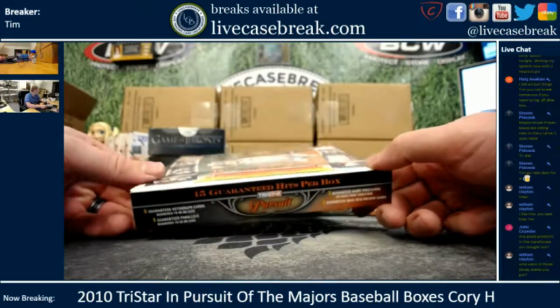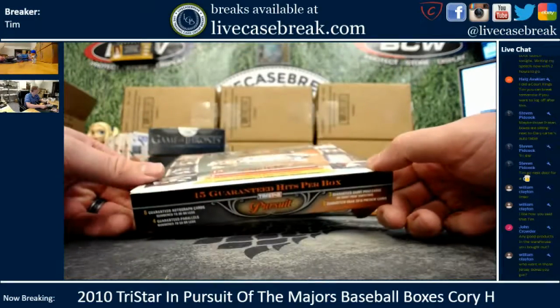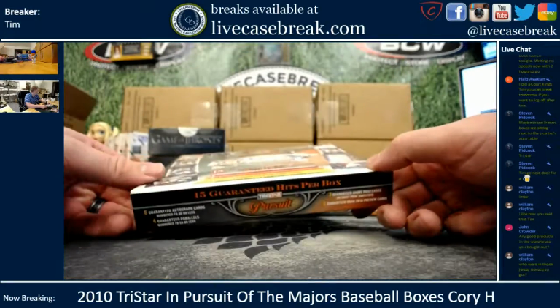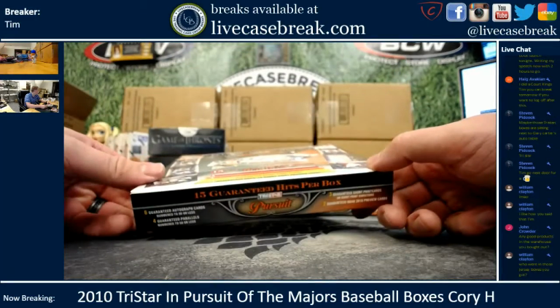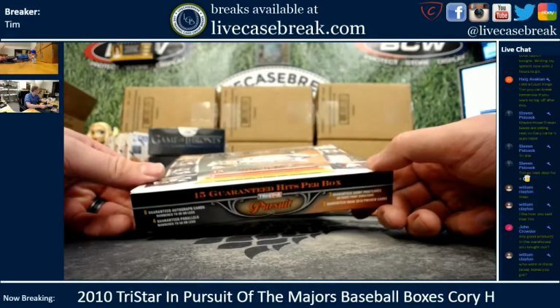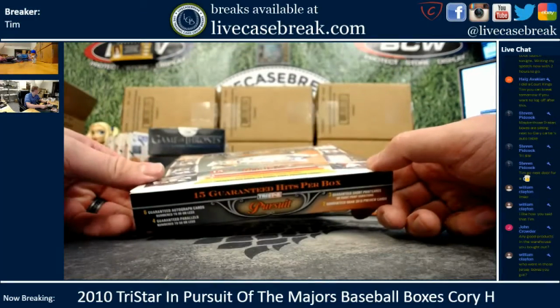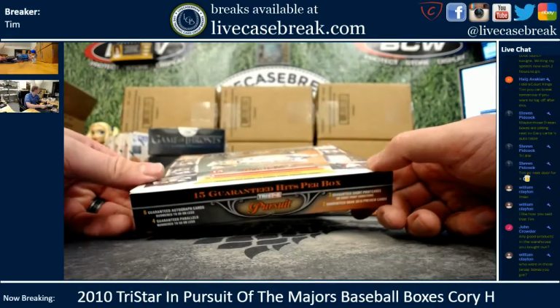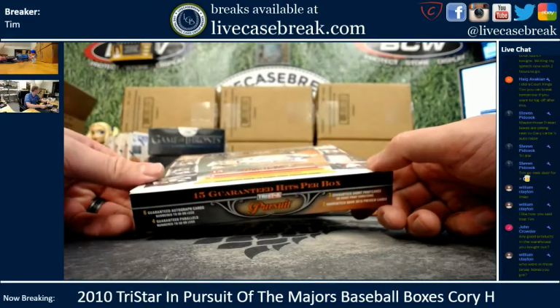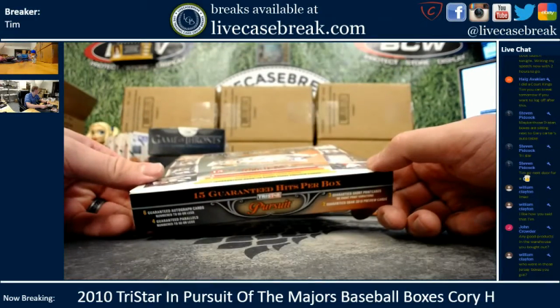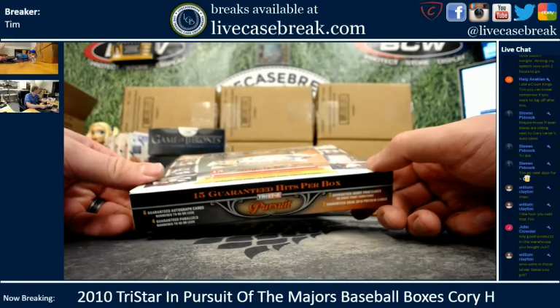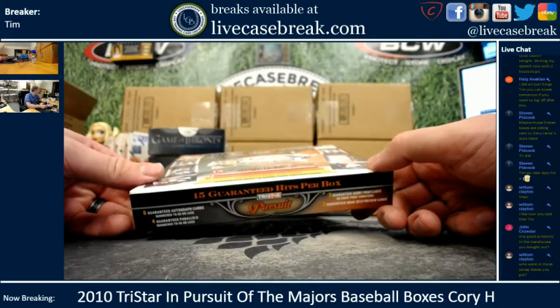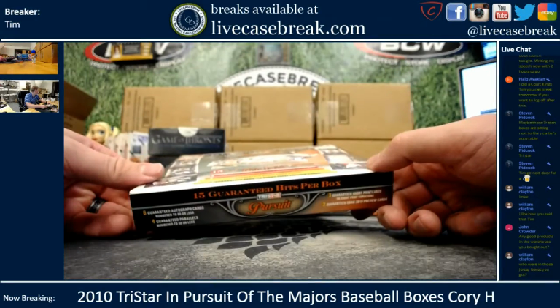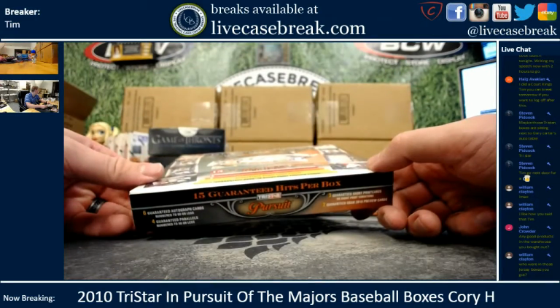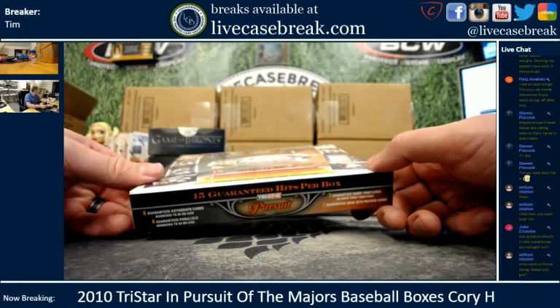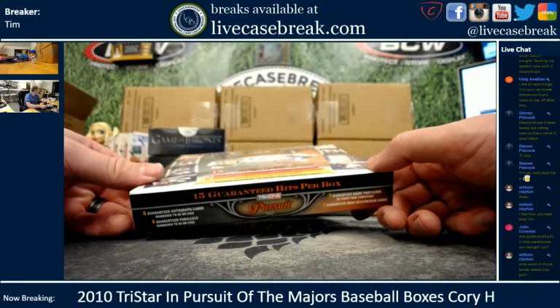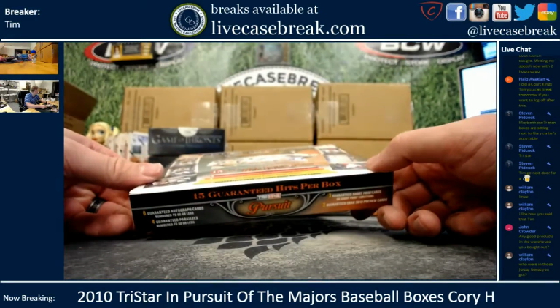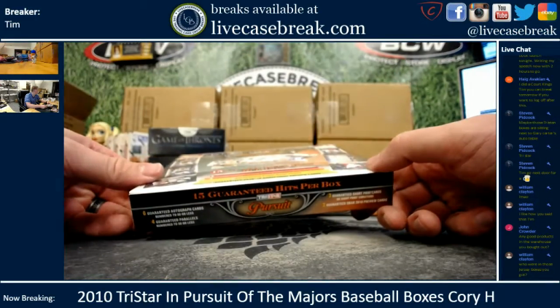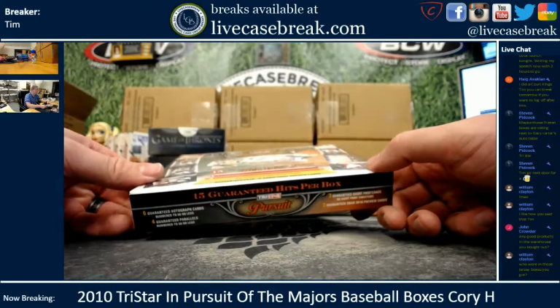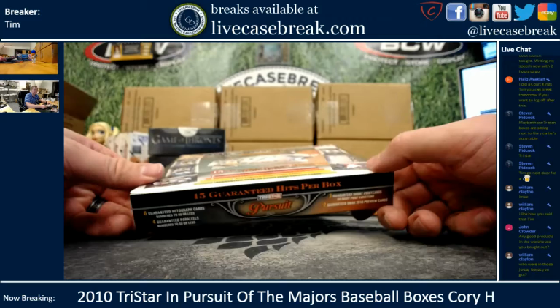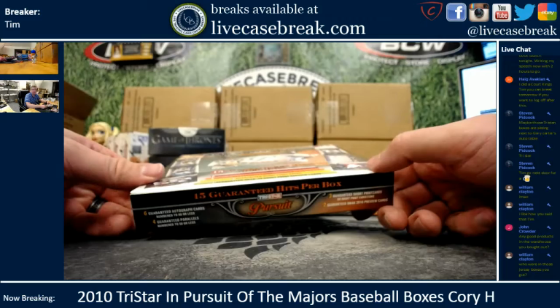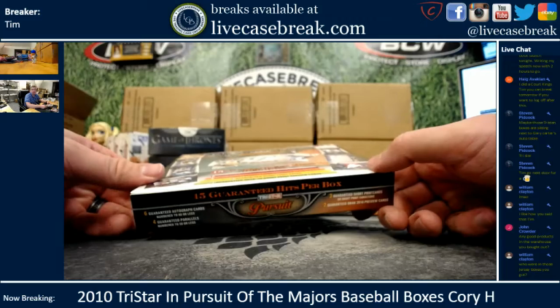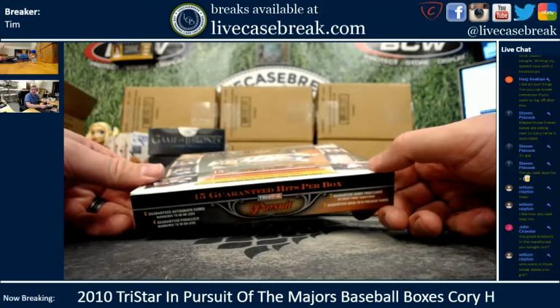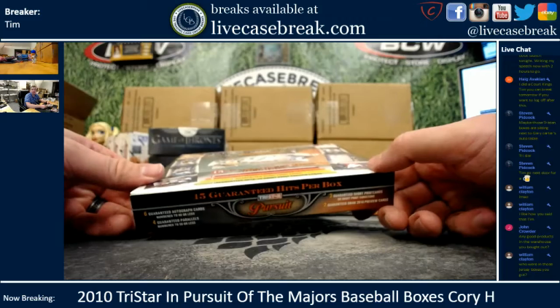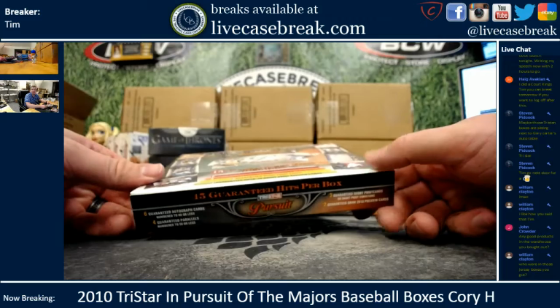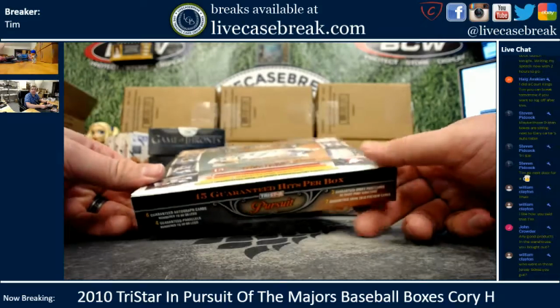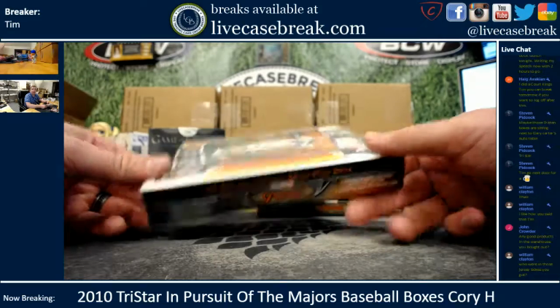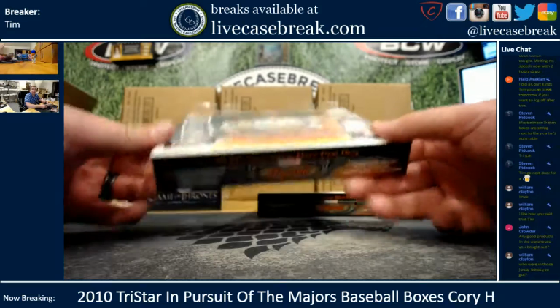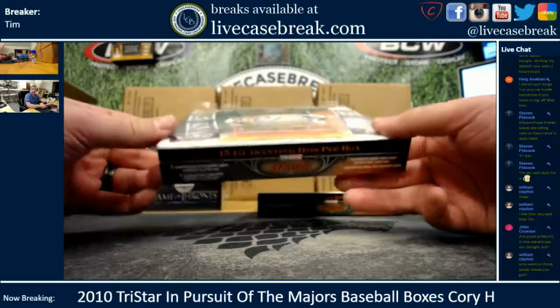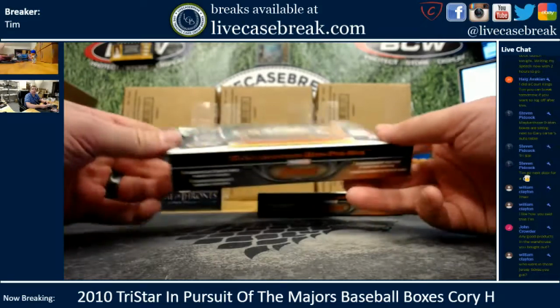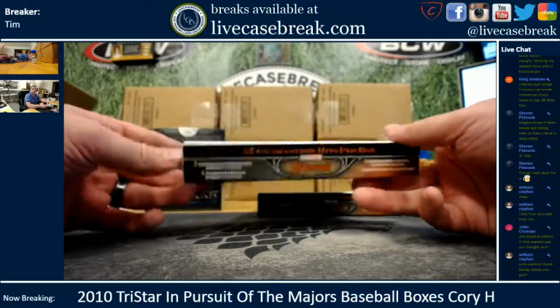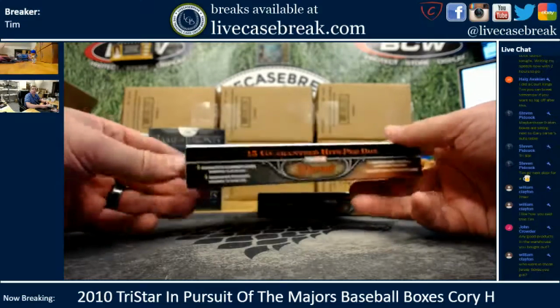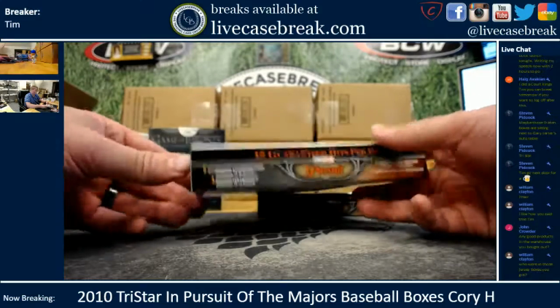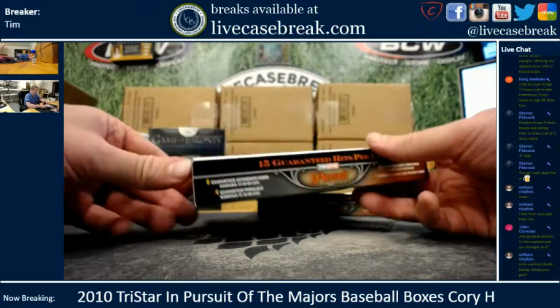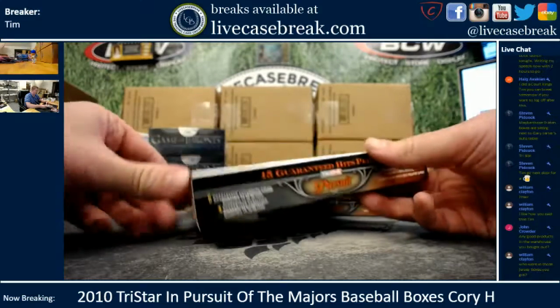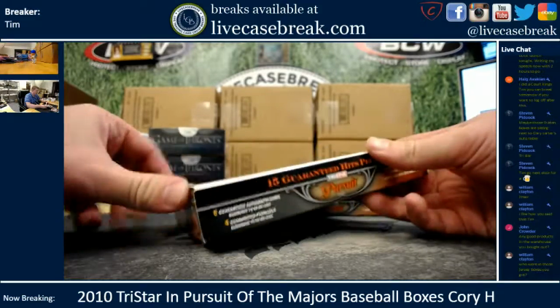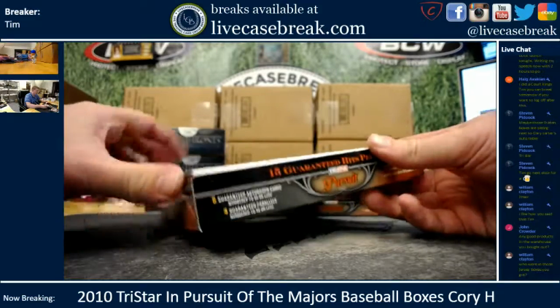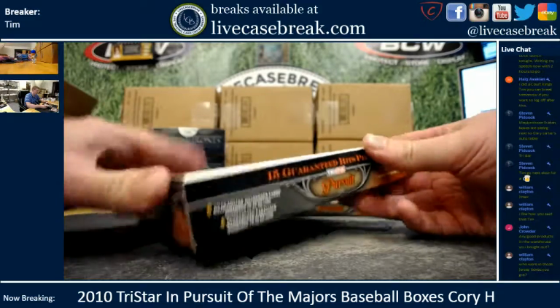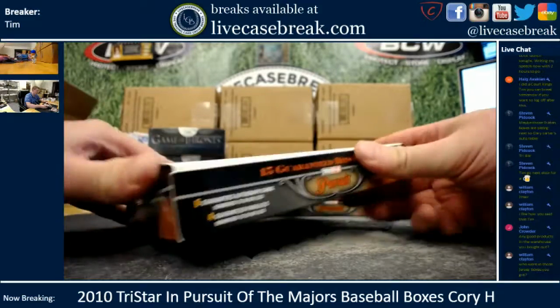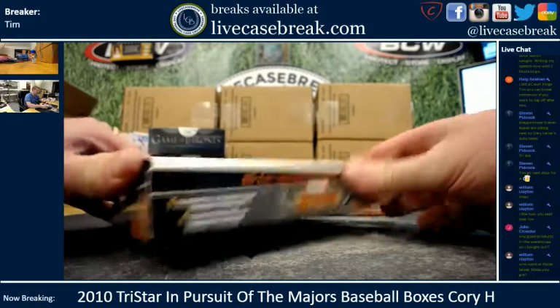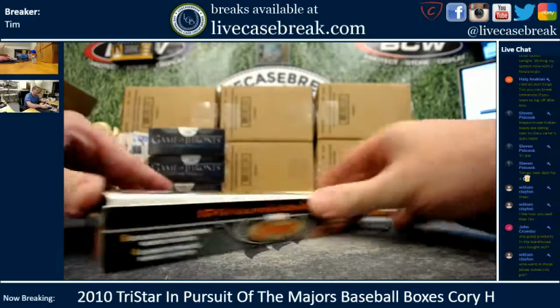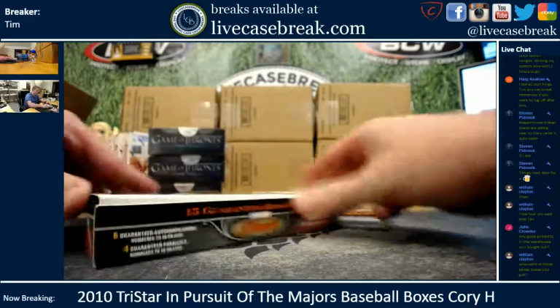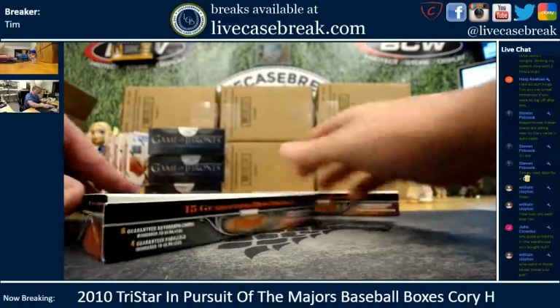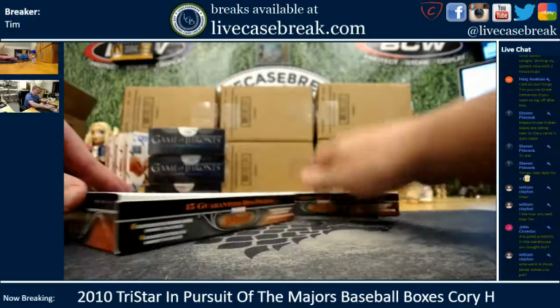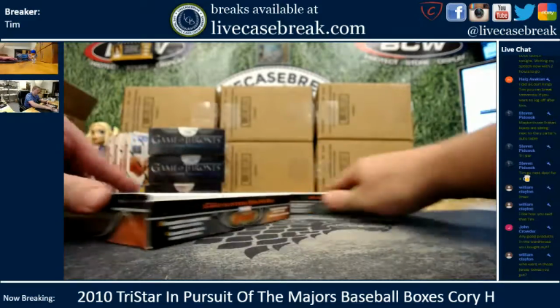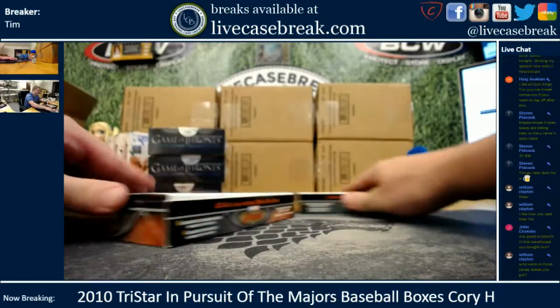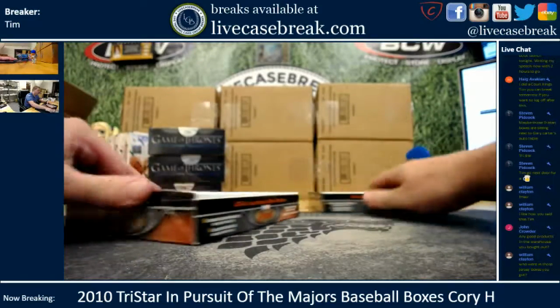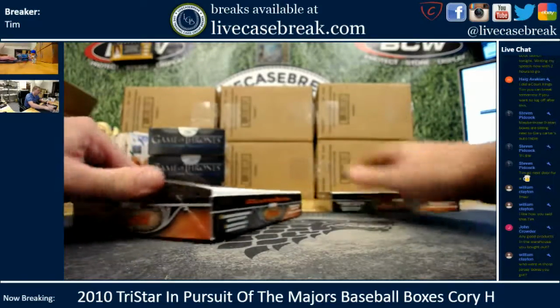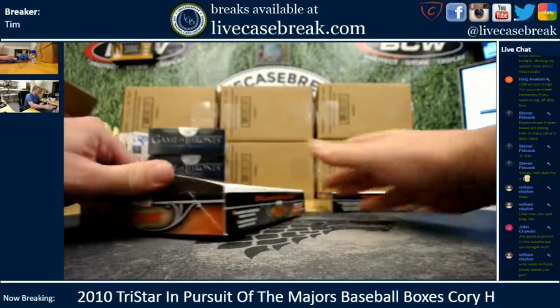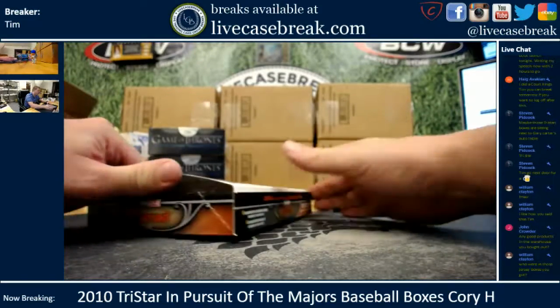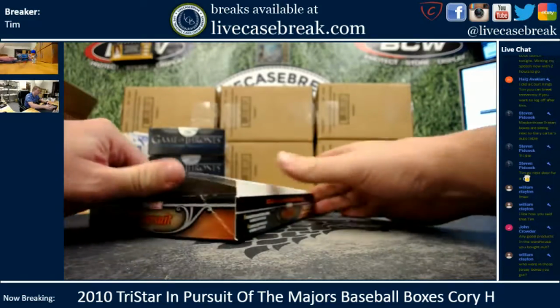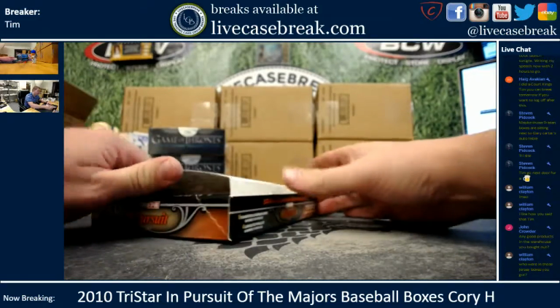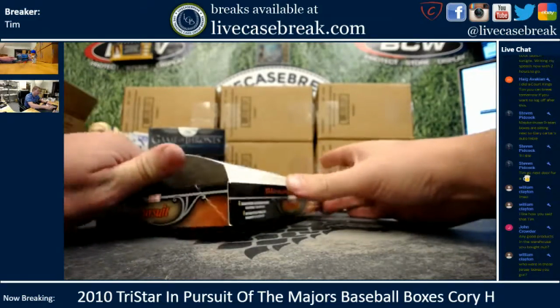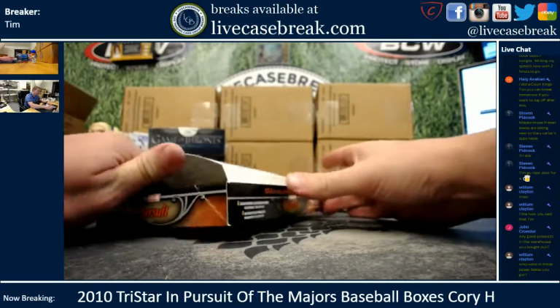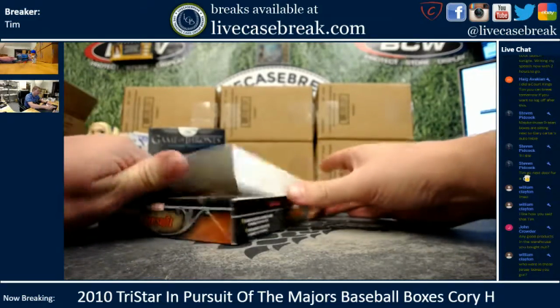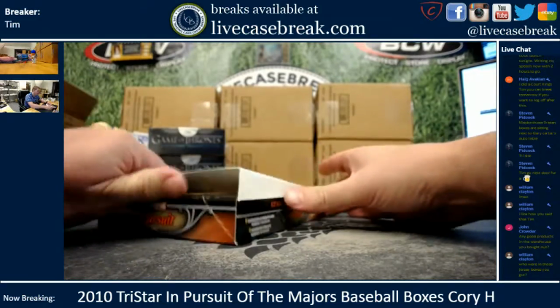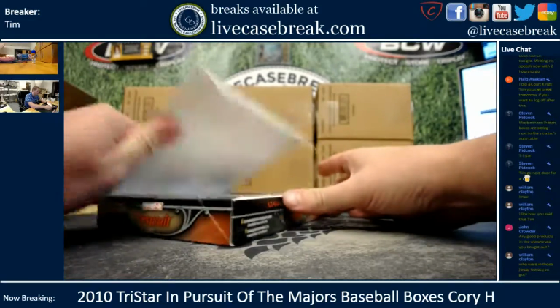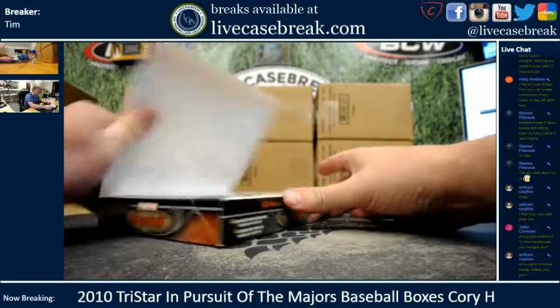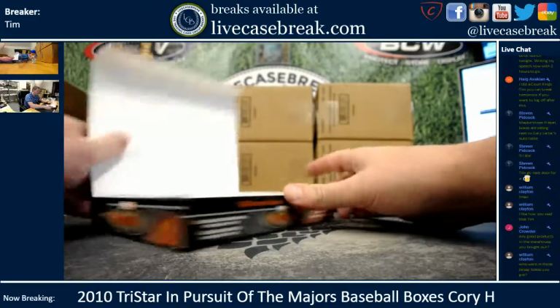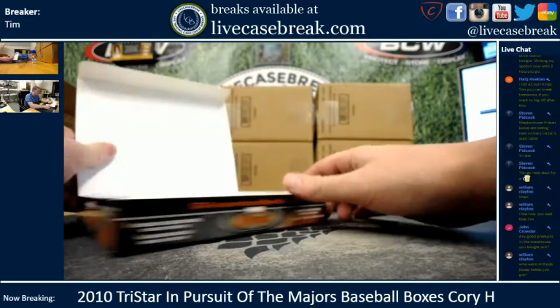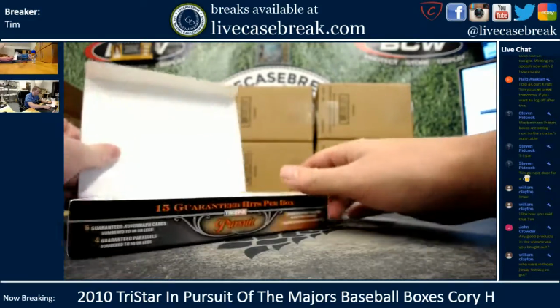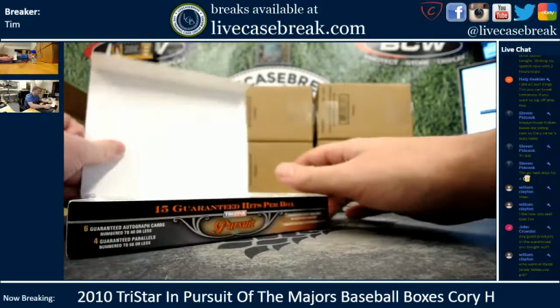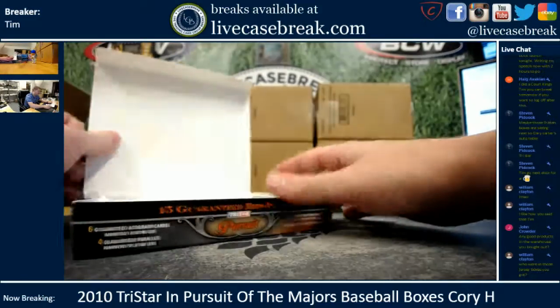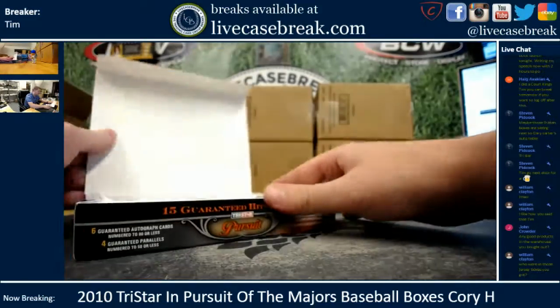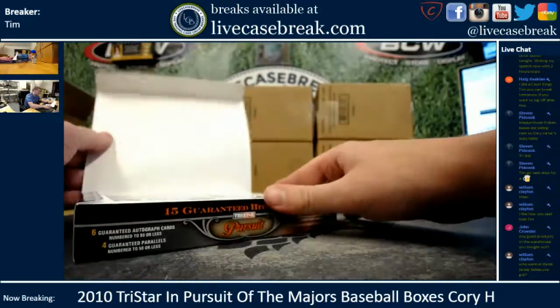We have two of the jersey boxes left. Ron opened those — I don't know what was in the first ones.